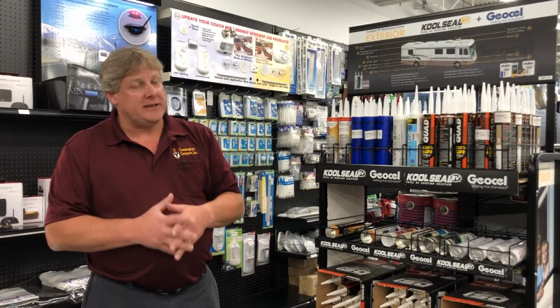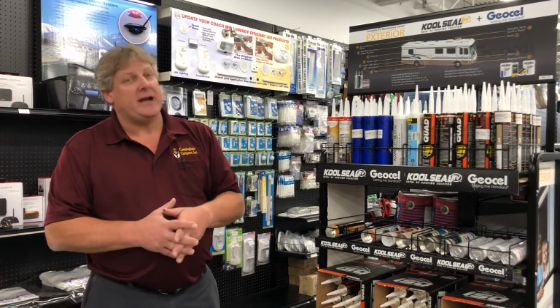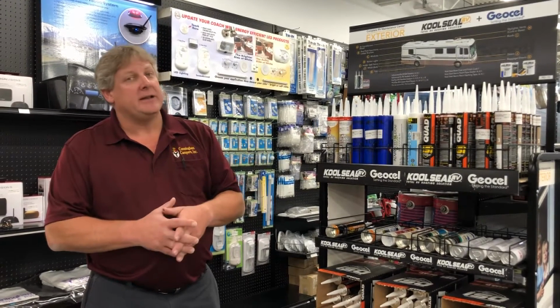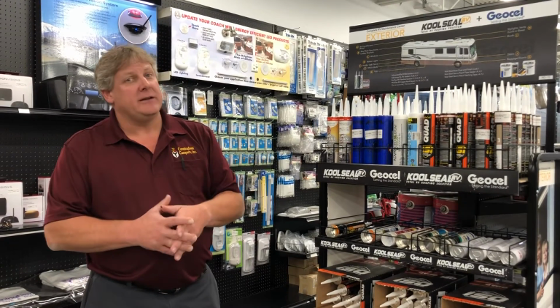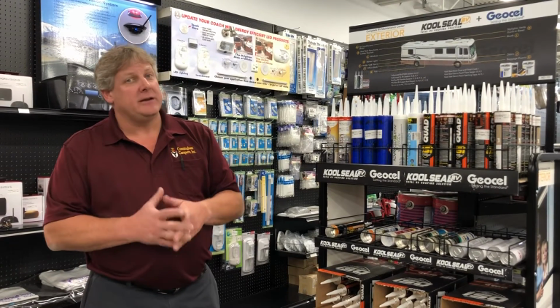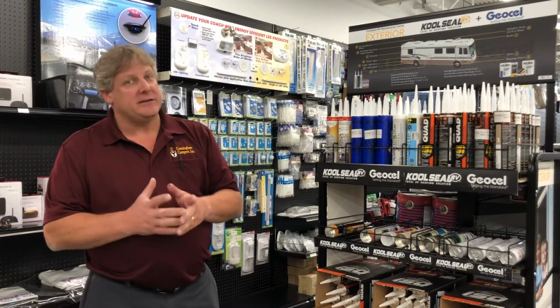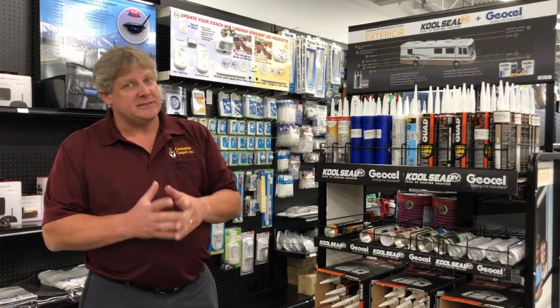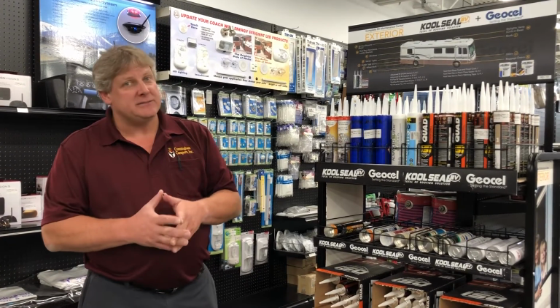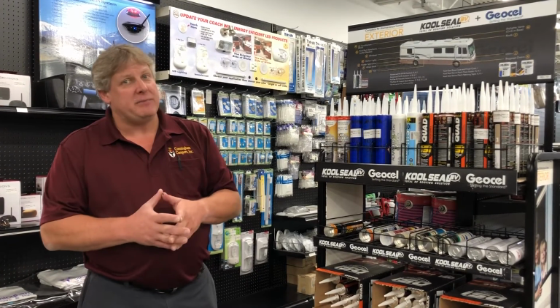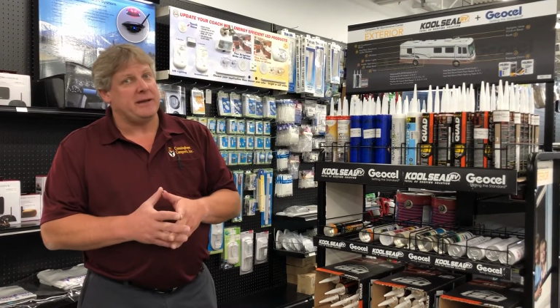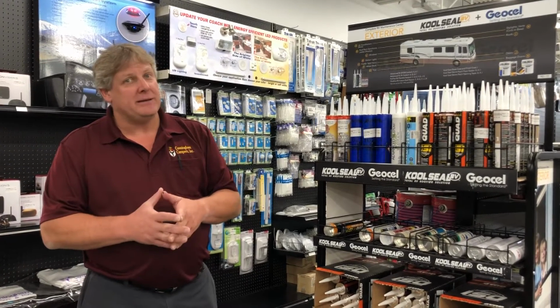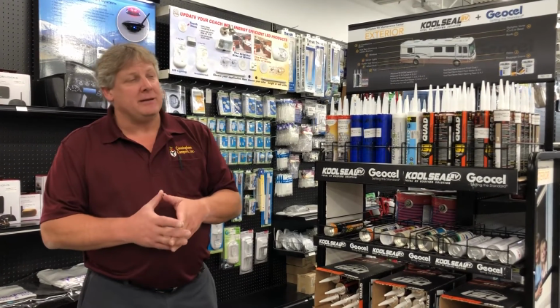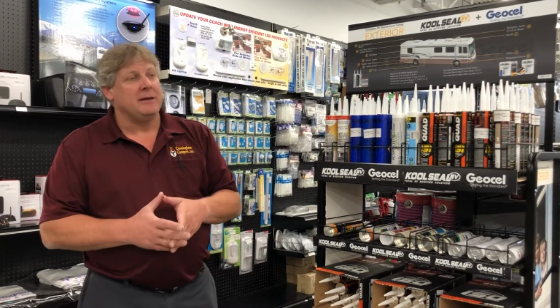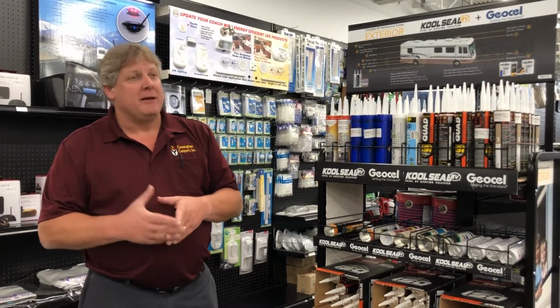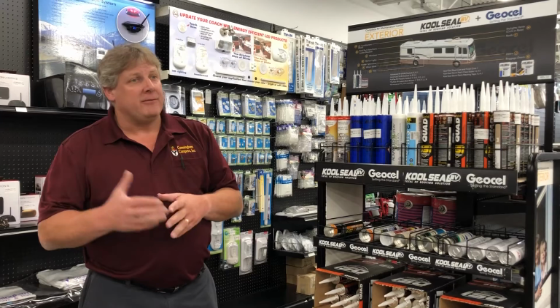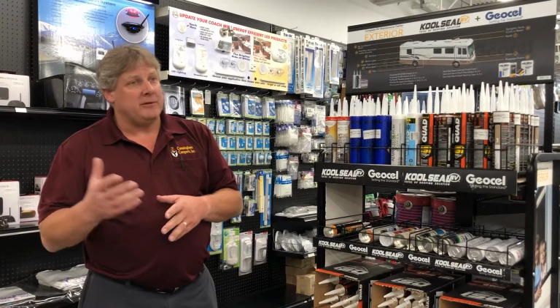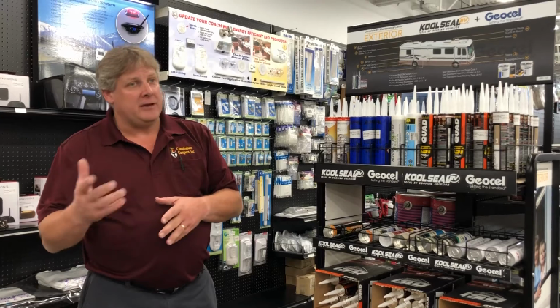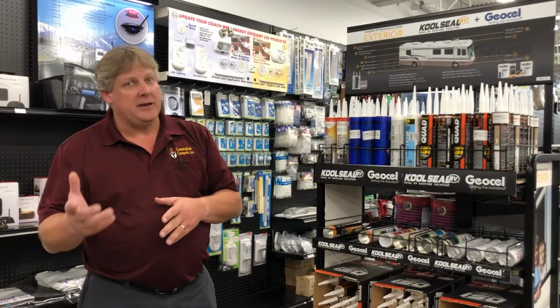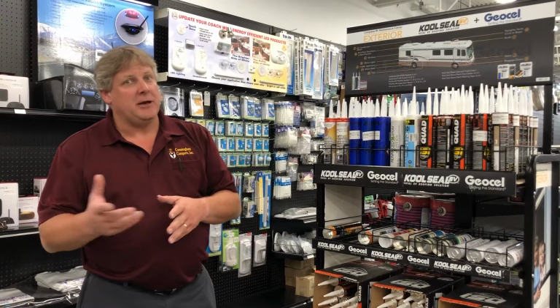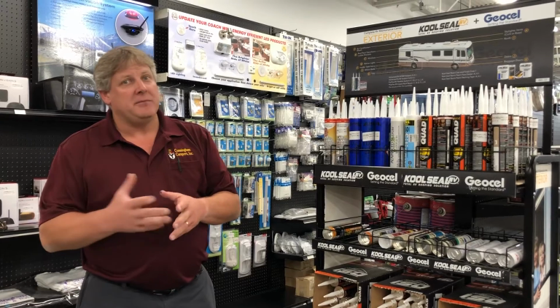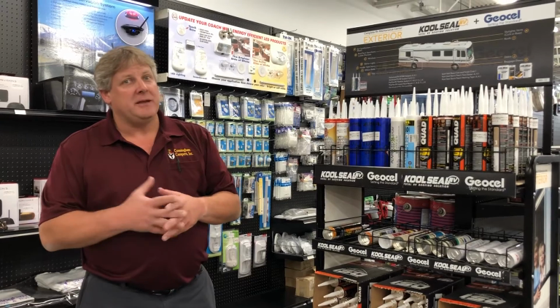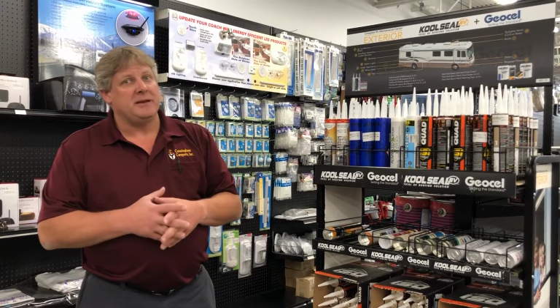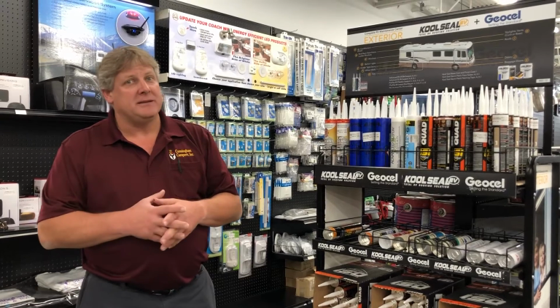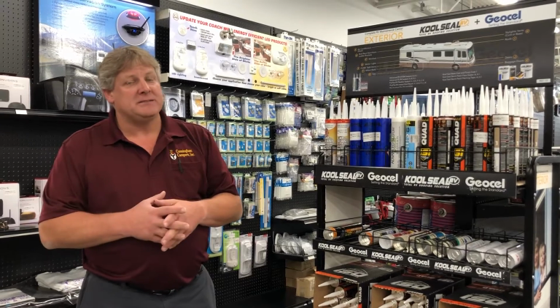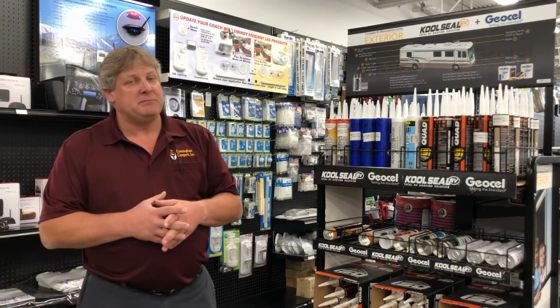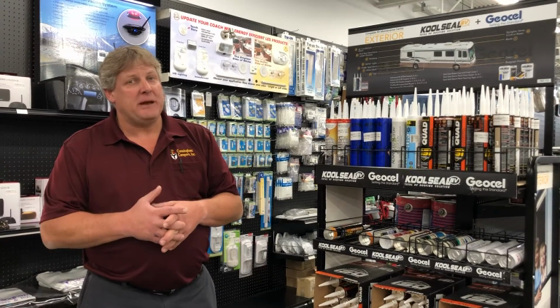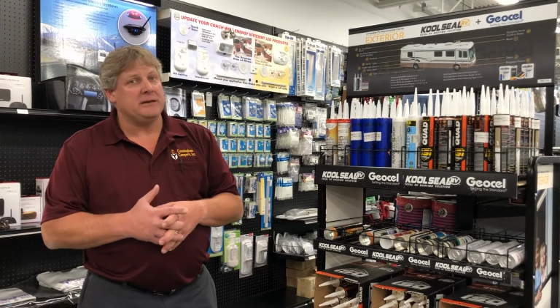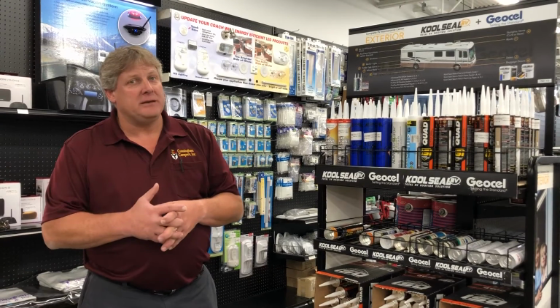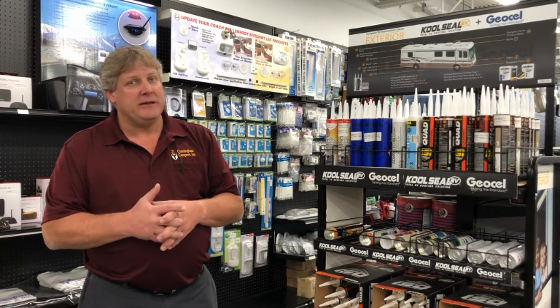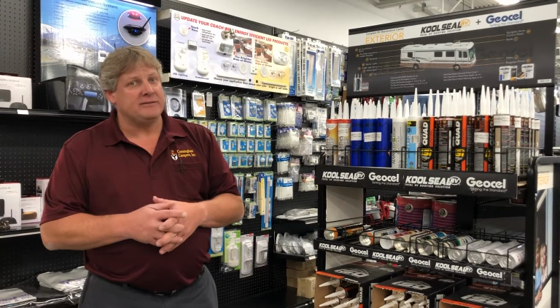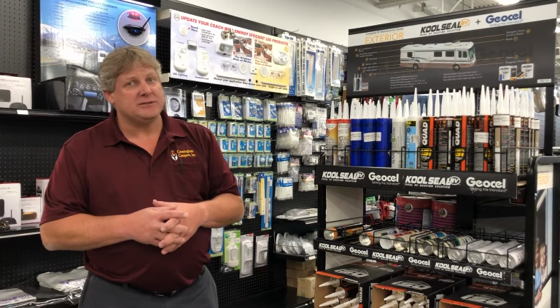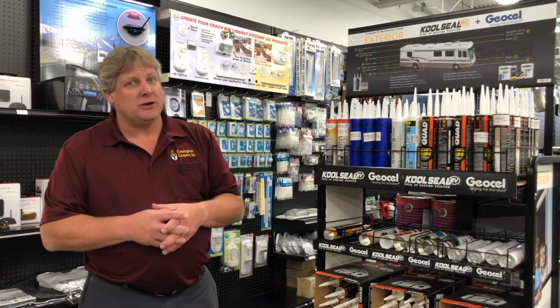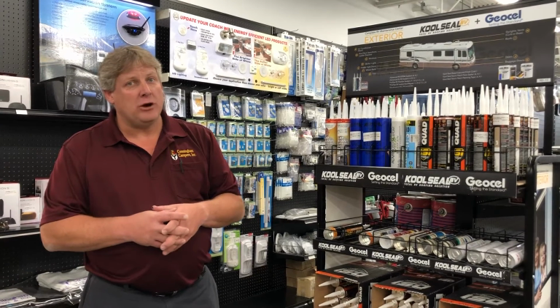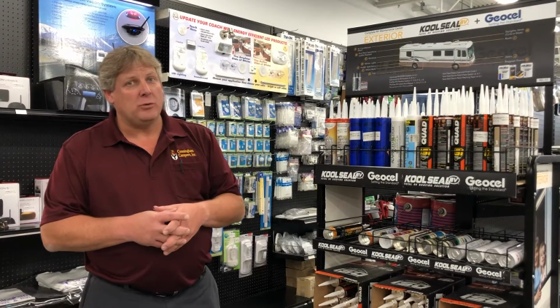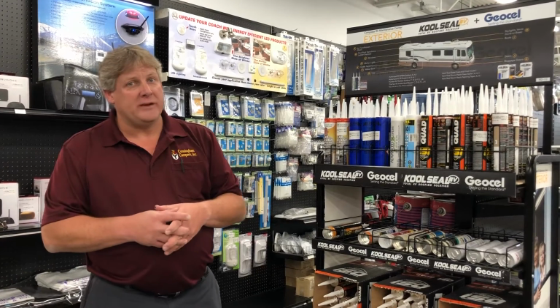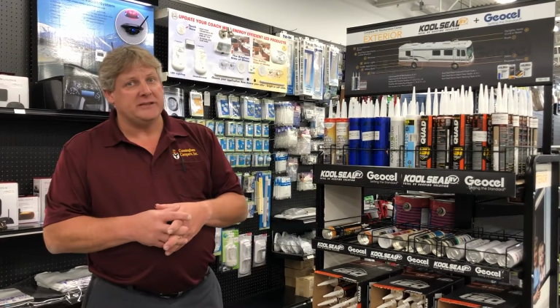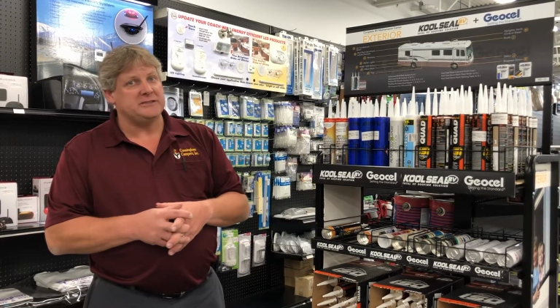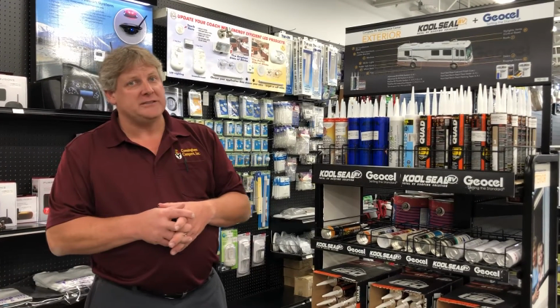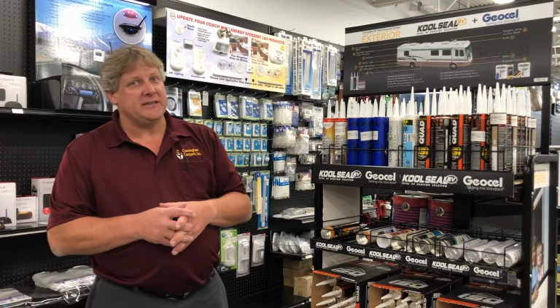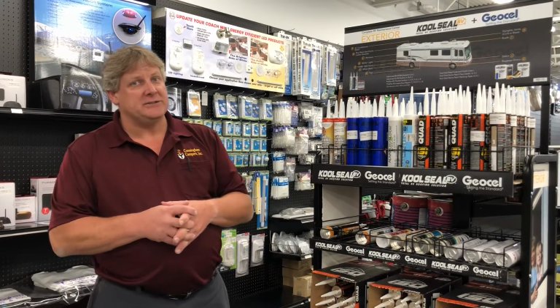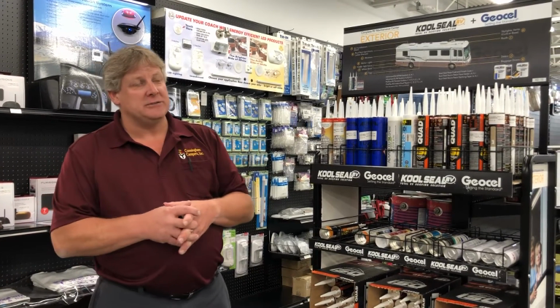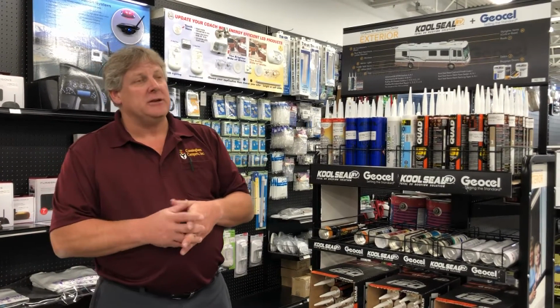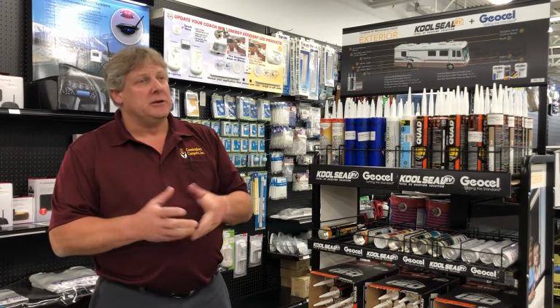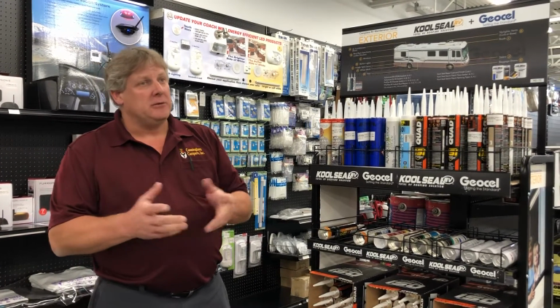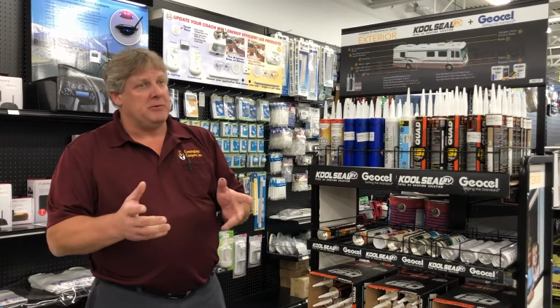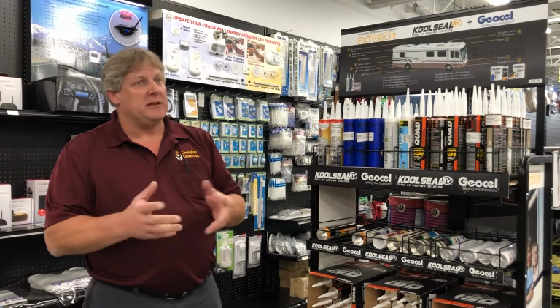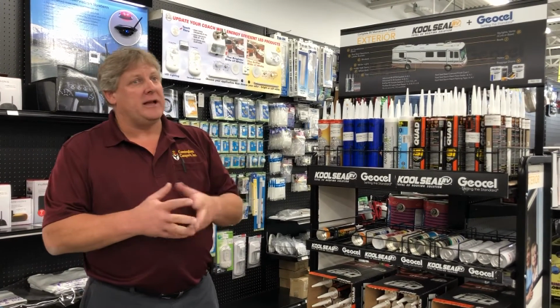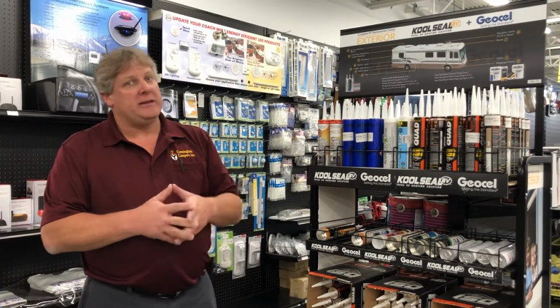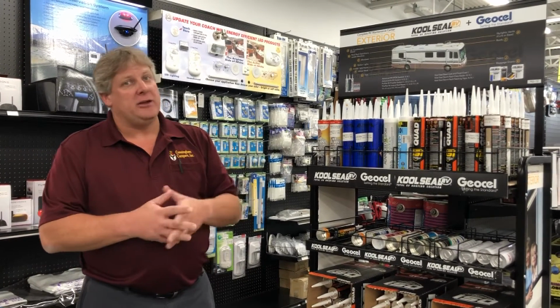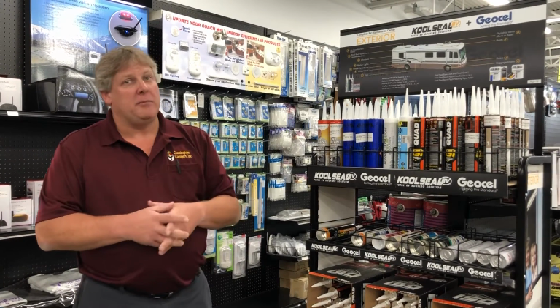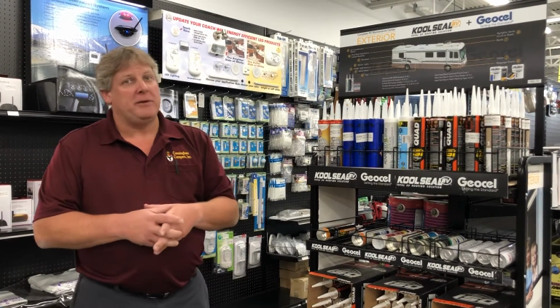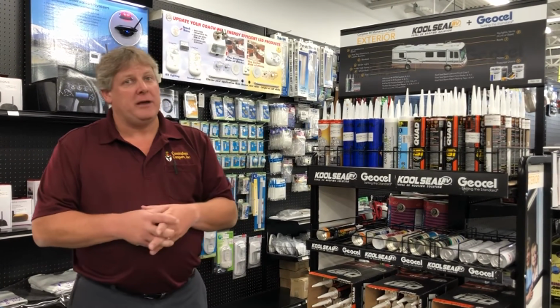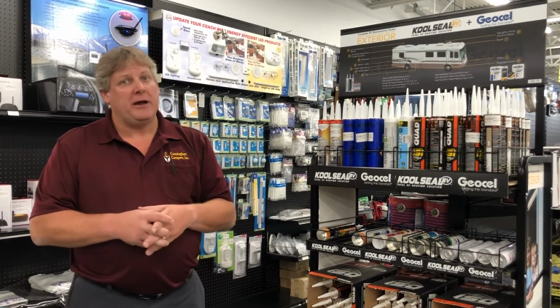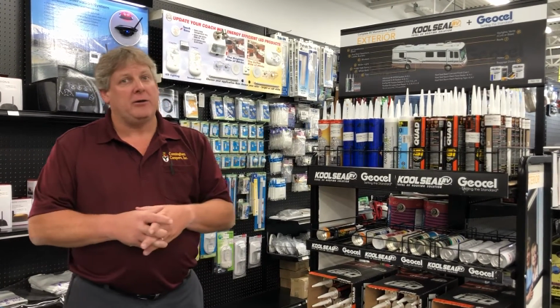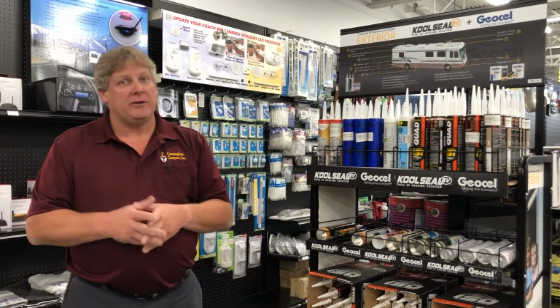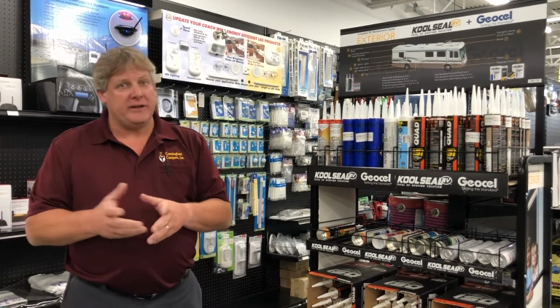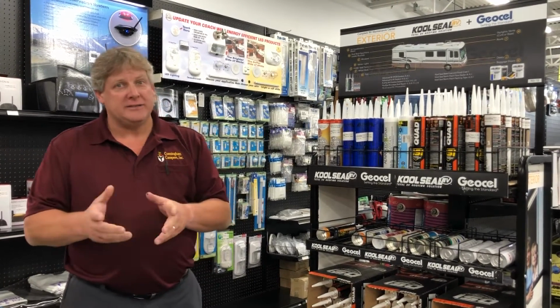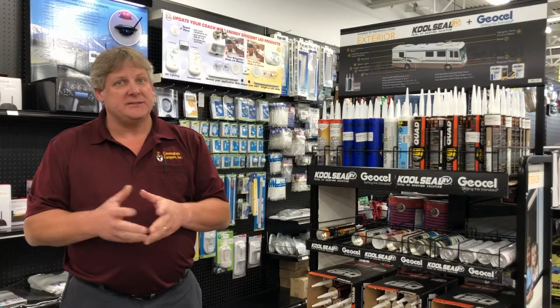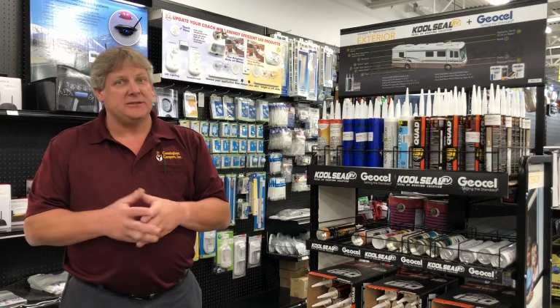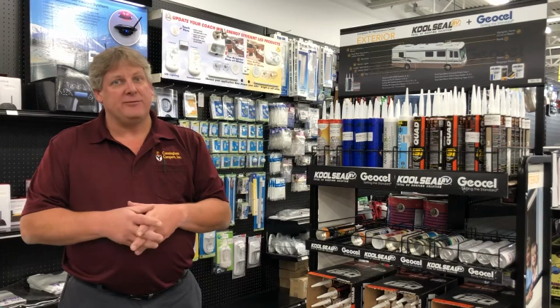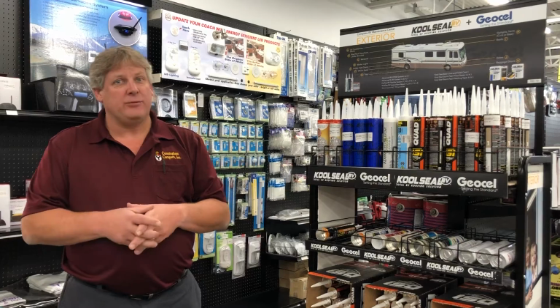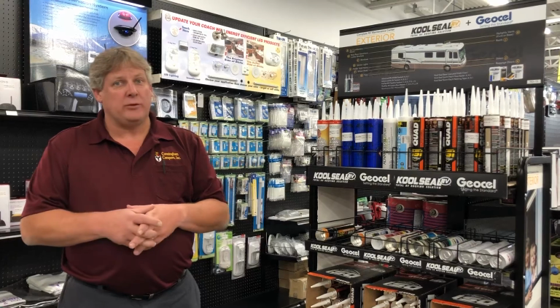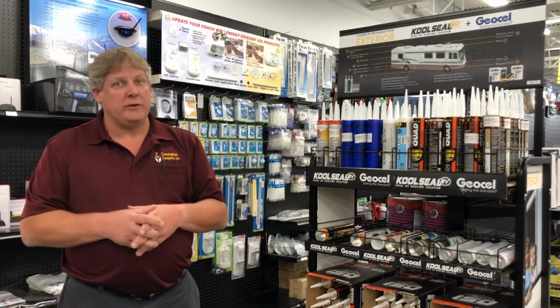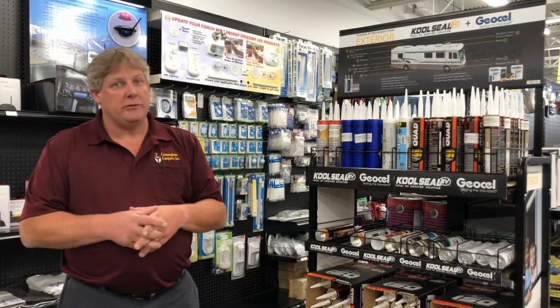So get out there and inspect it. If you need help getting it inspected, give us a call — we'll get you scheduled and we'll be glad to help you out or get it sealed for you.